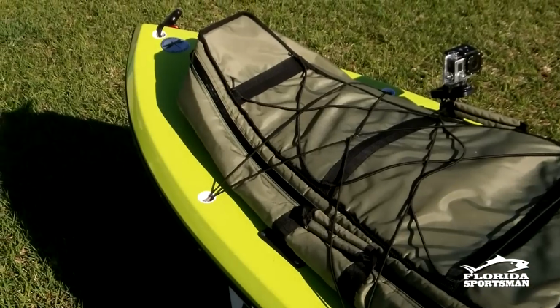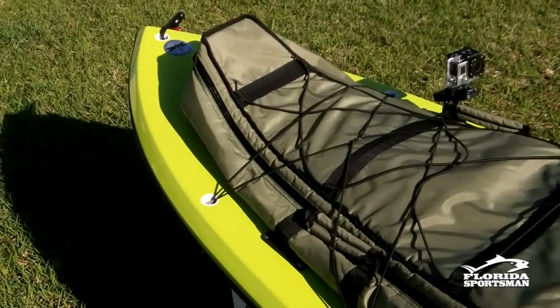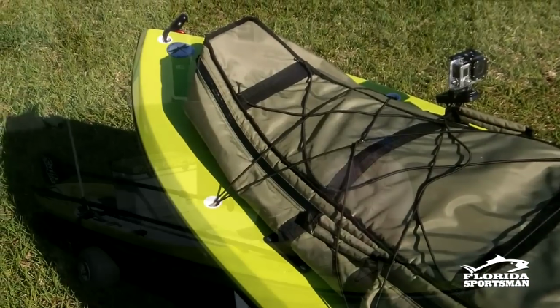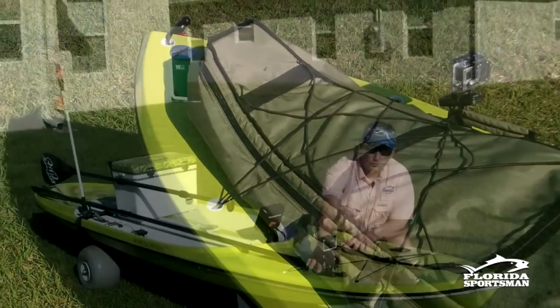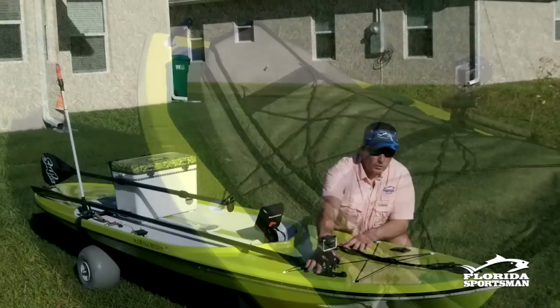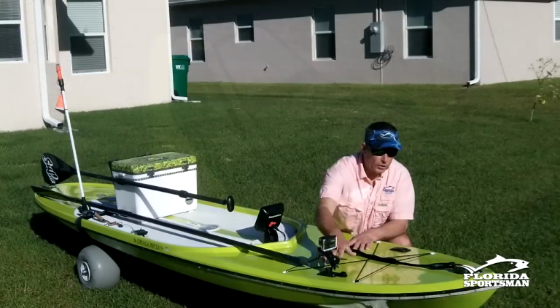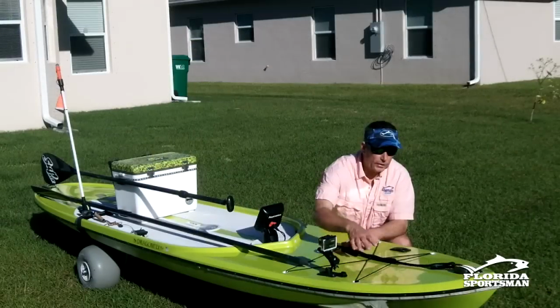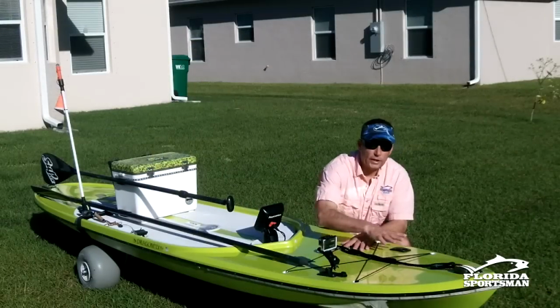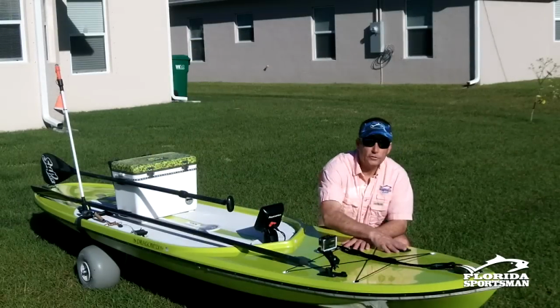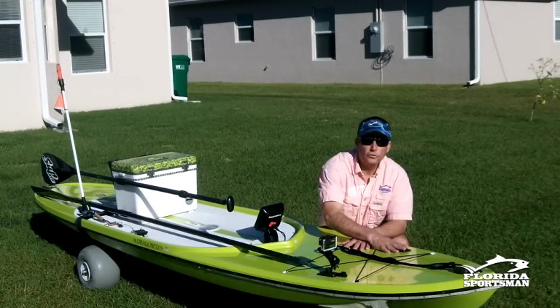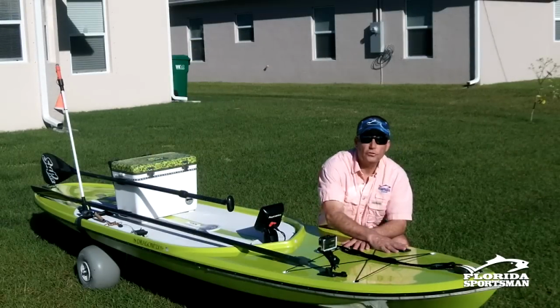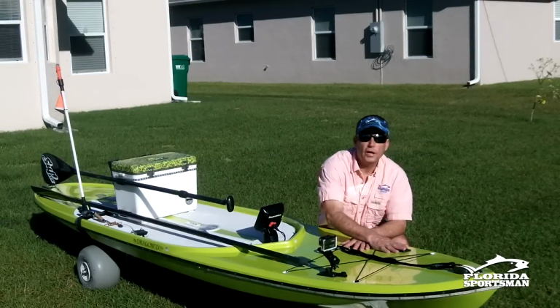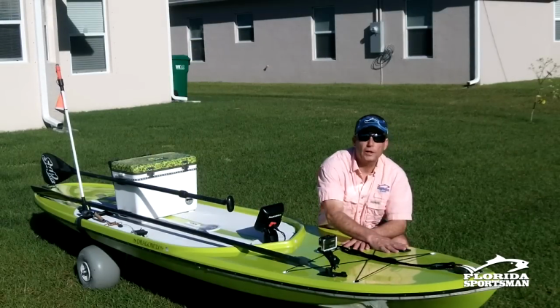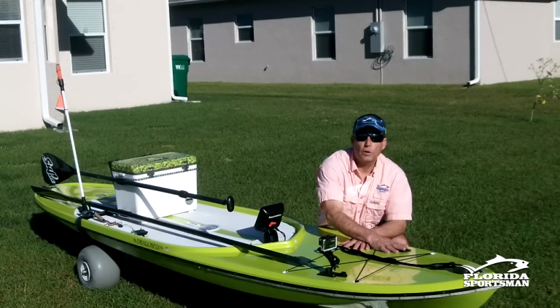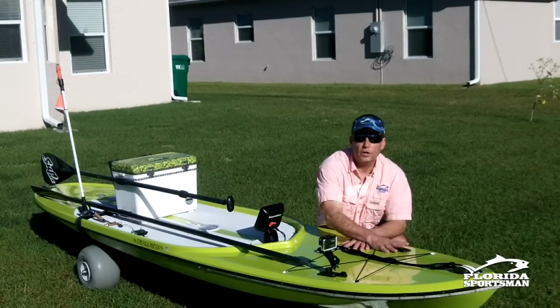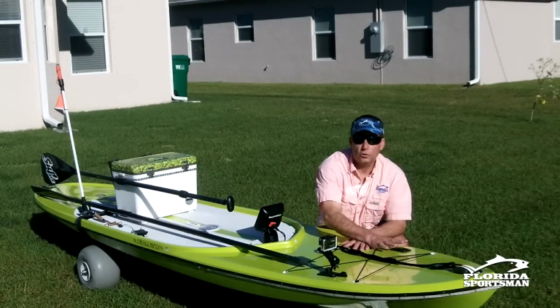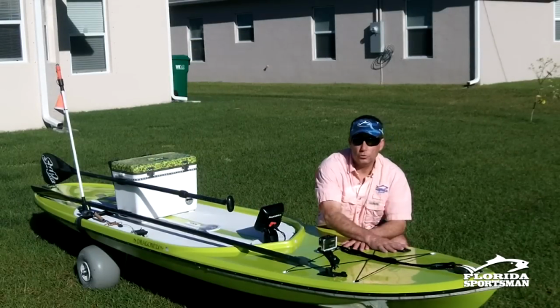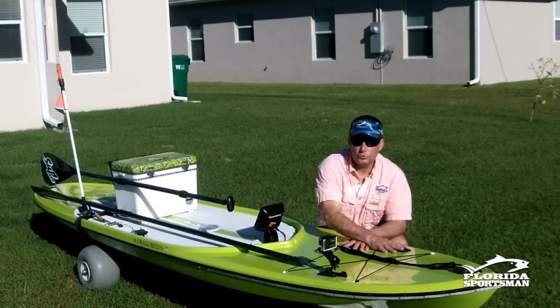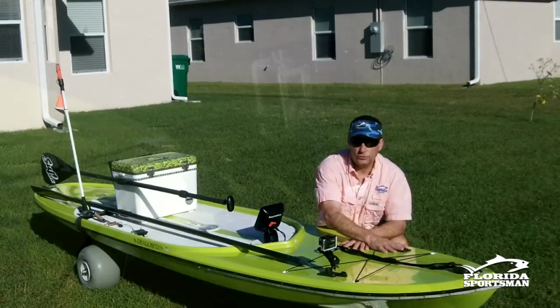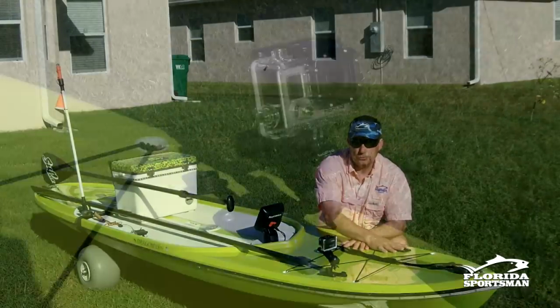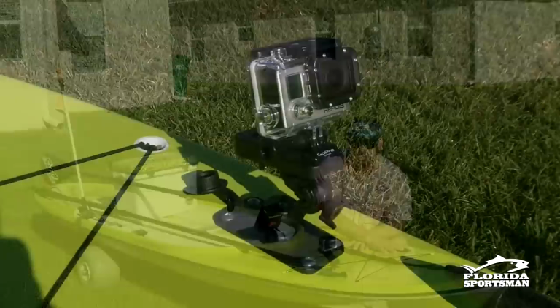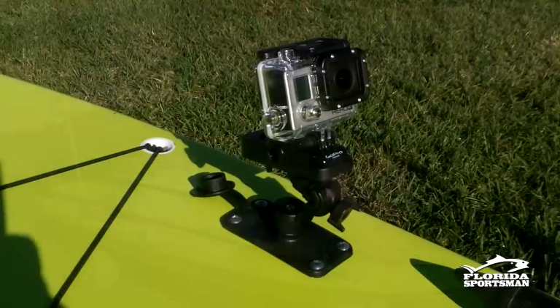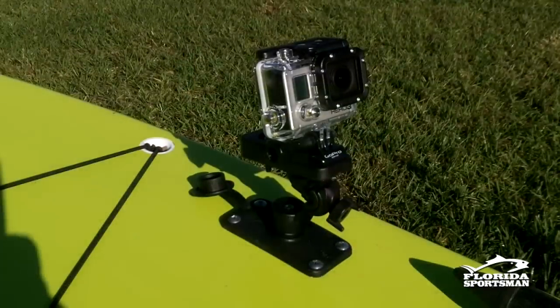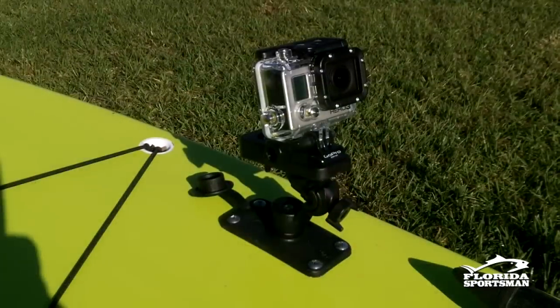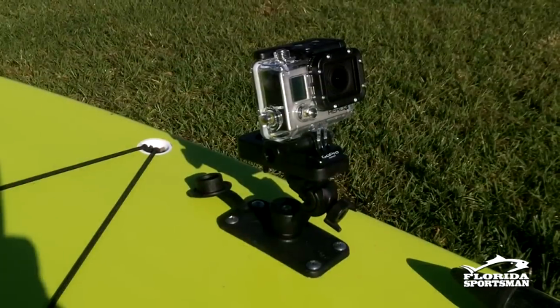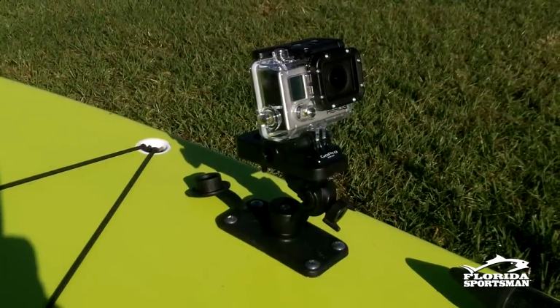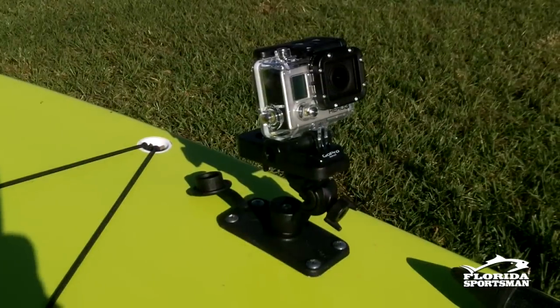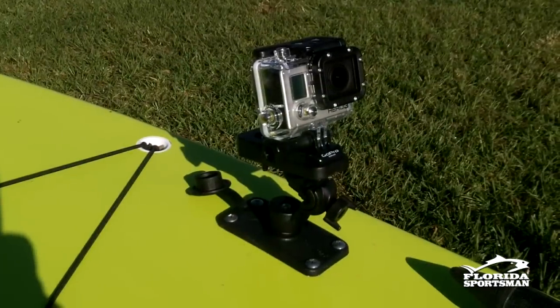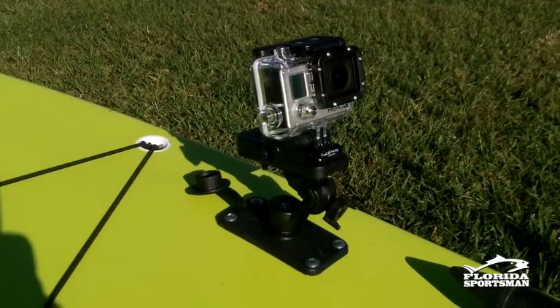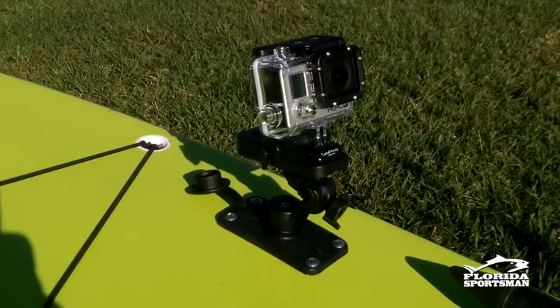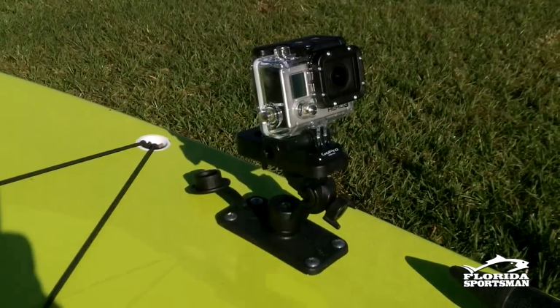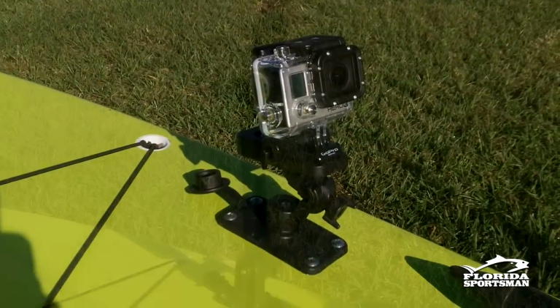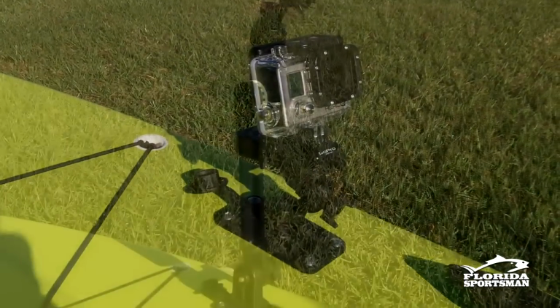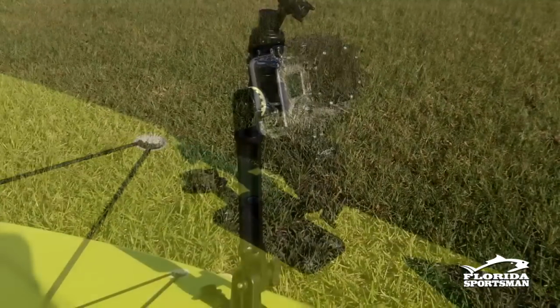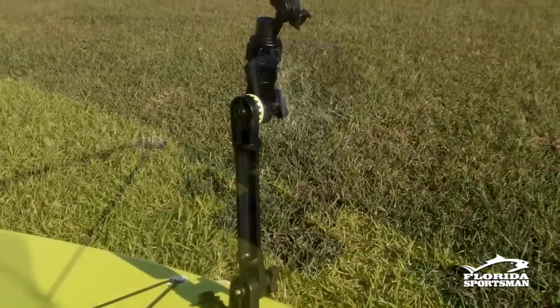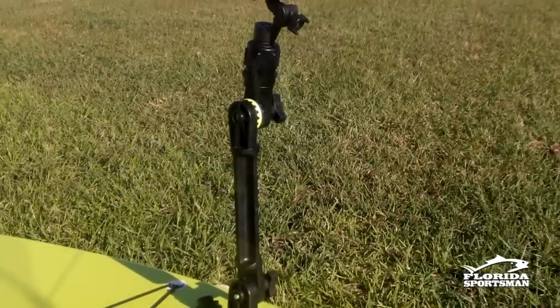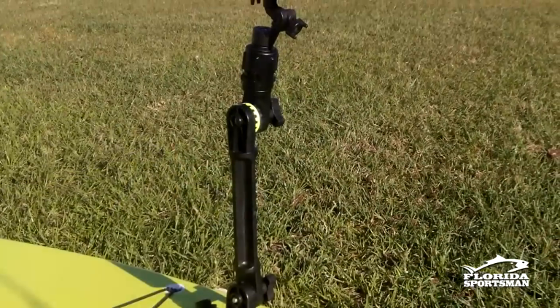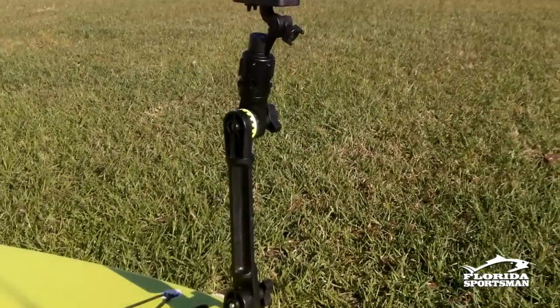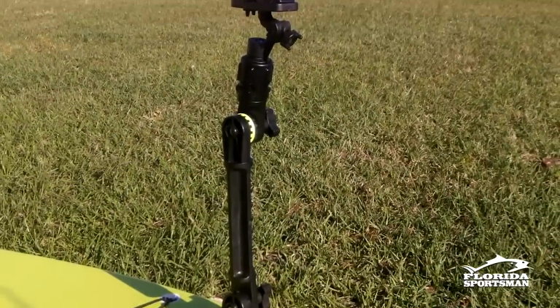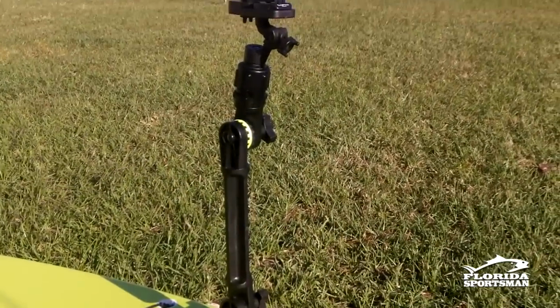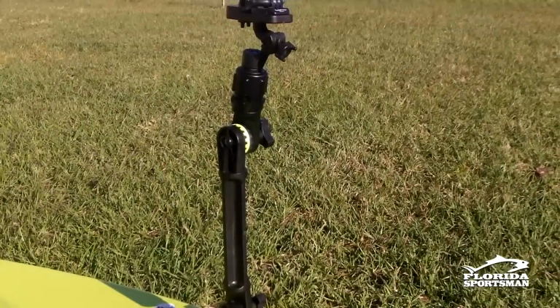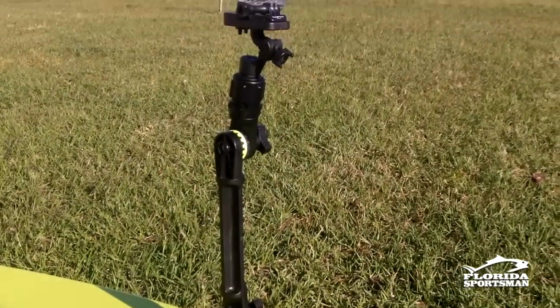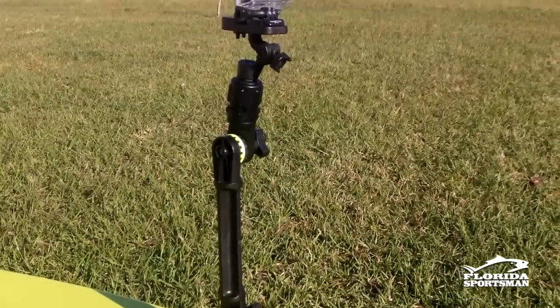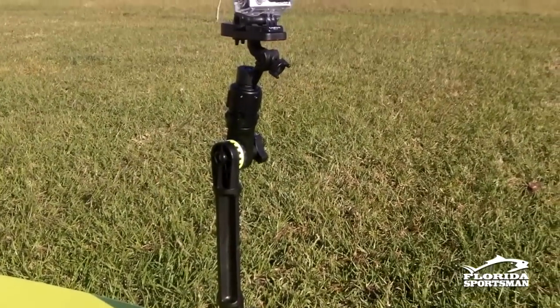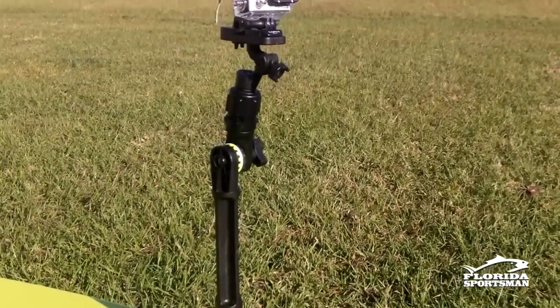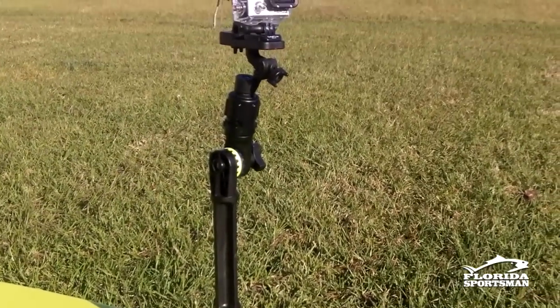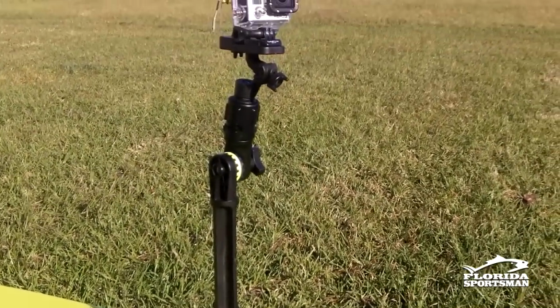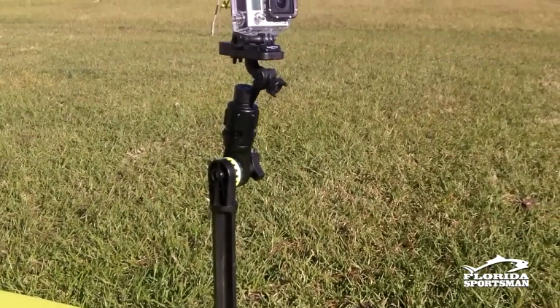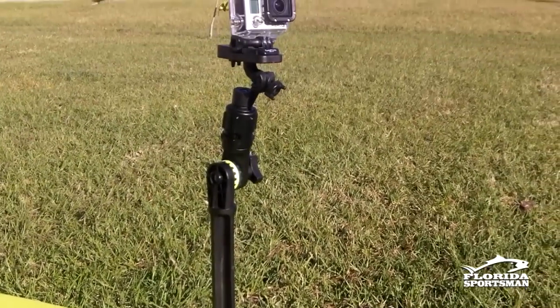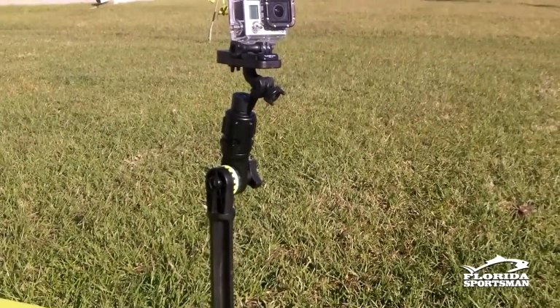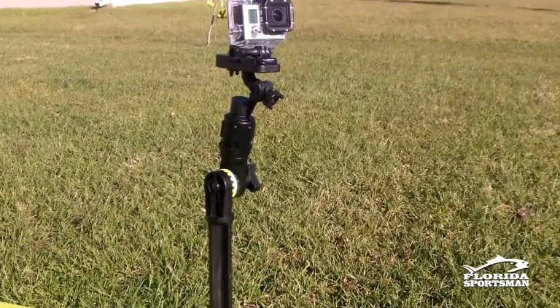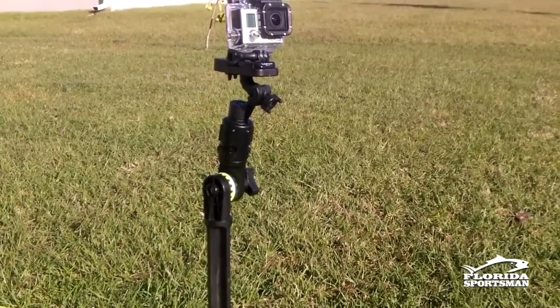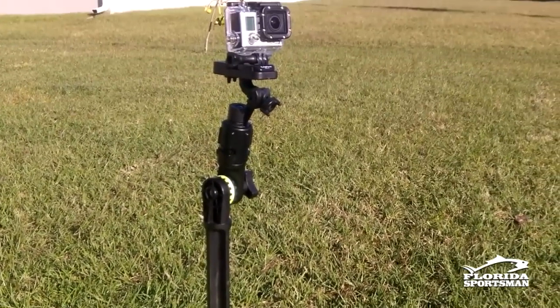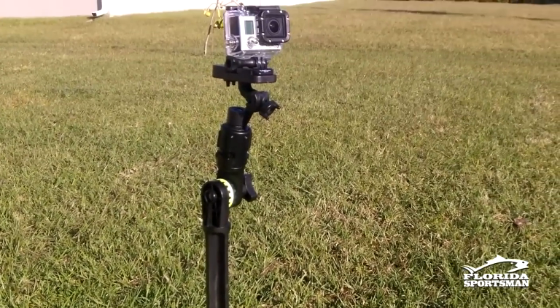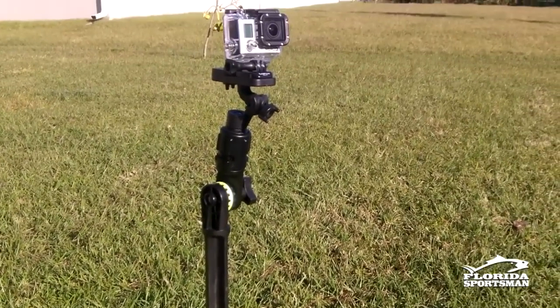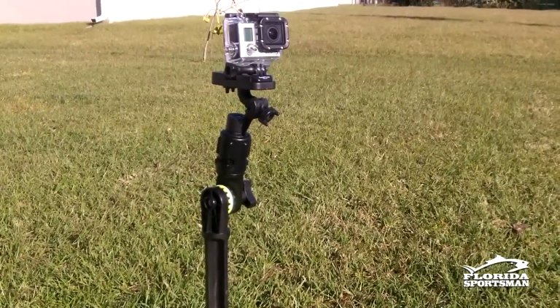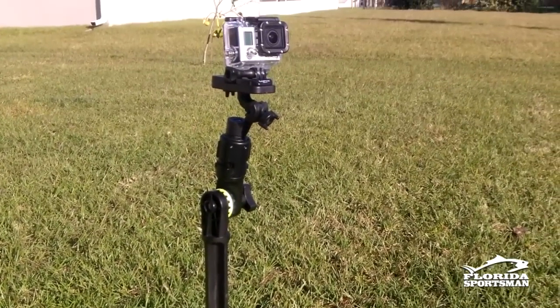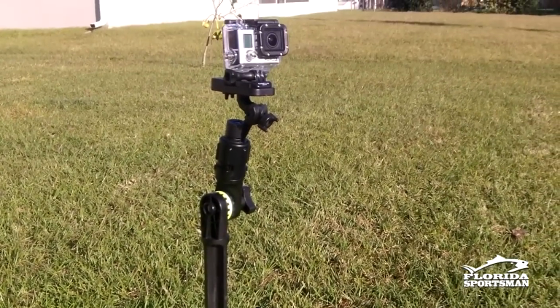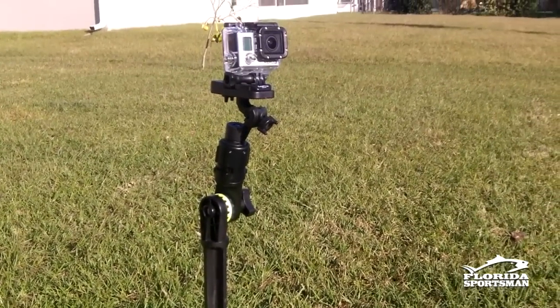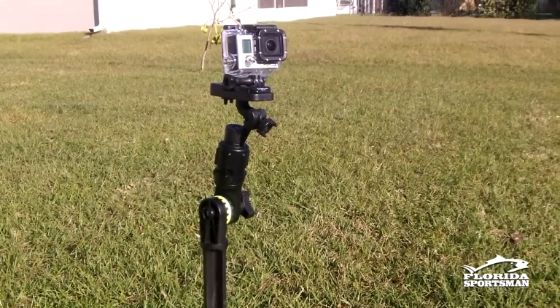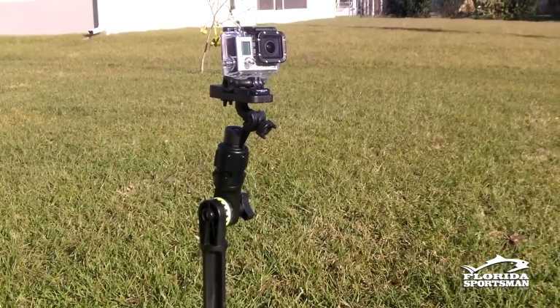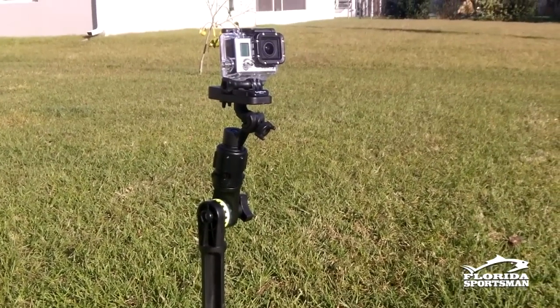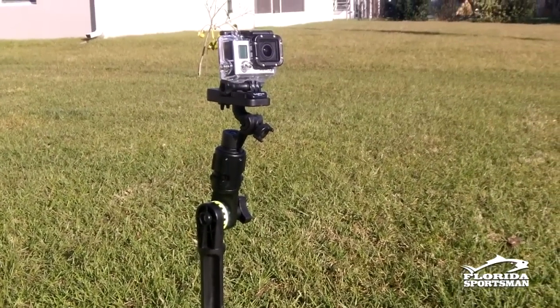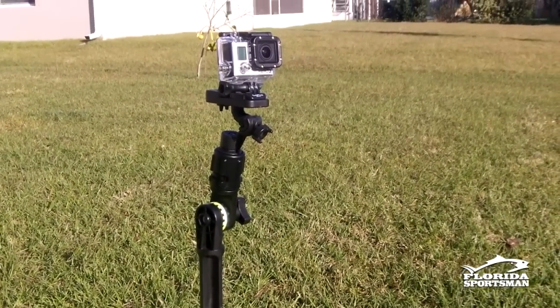If you look, I've got two Scotty rod holders up front, and I usually use those for my cameras. Sometimes I'm shooting with just one, sometimes two cameras at once.